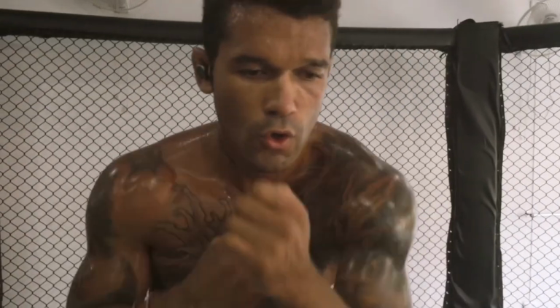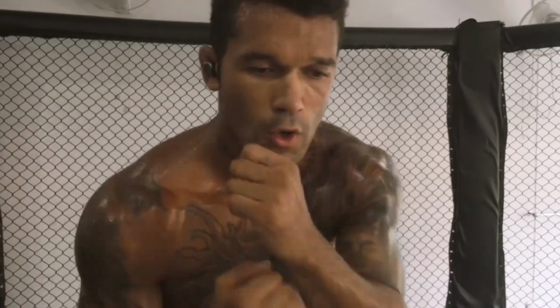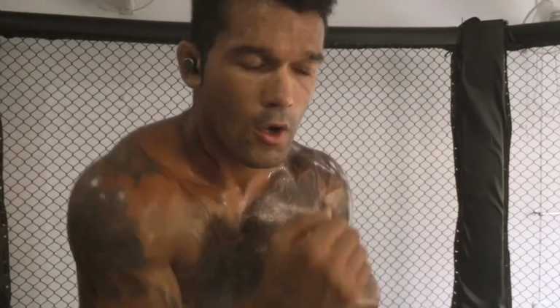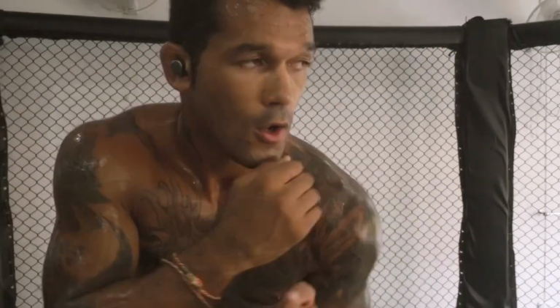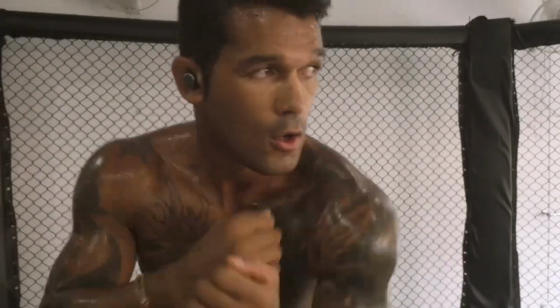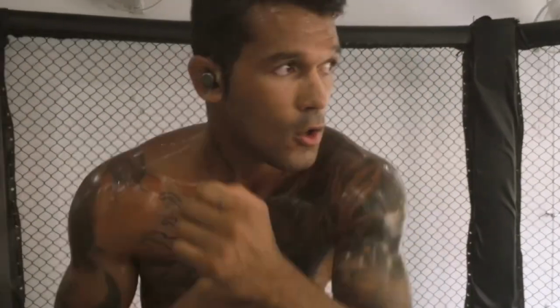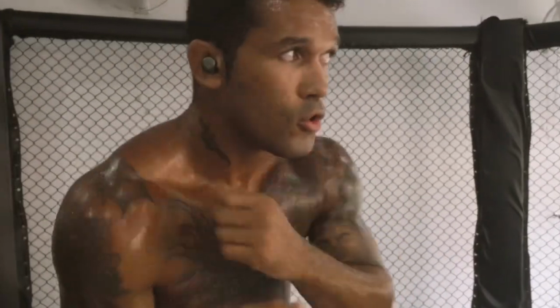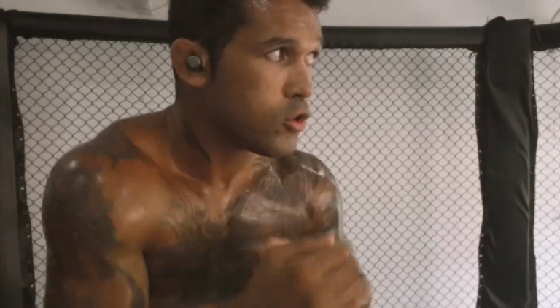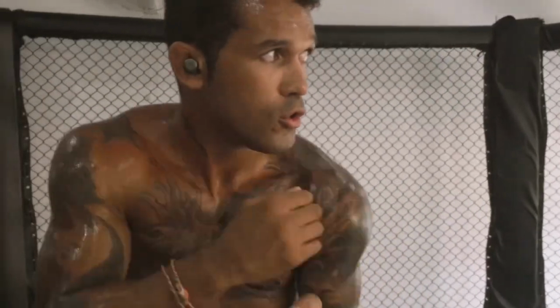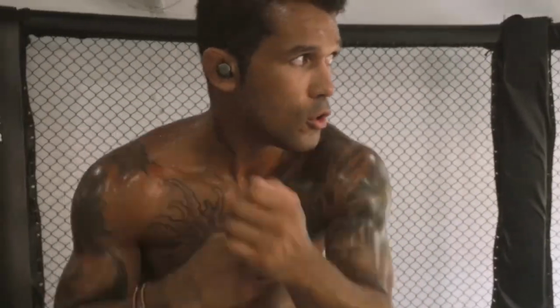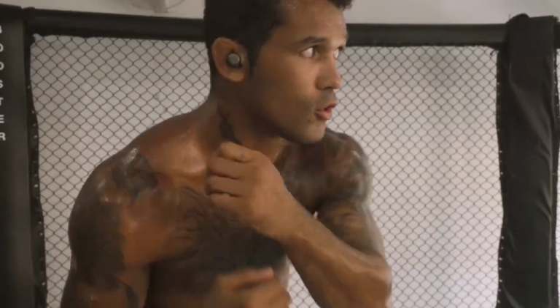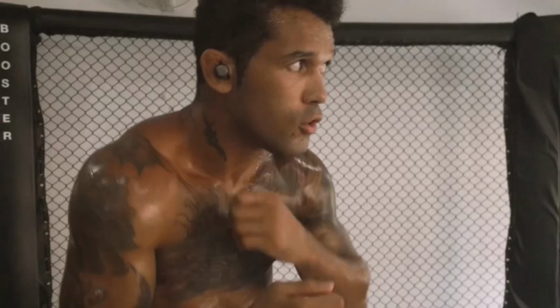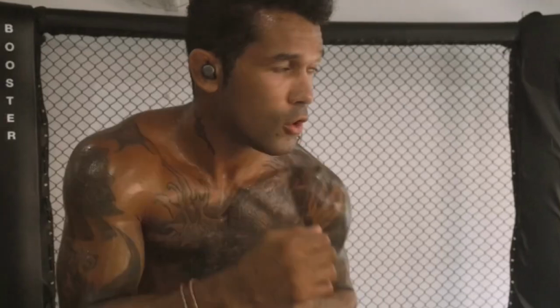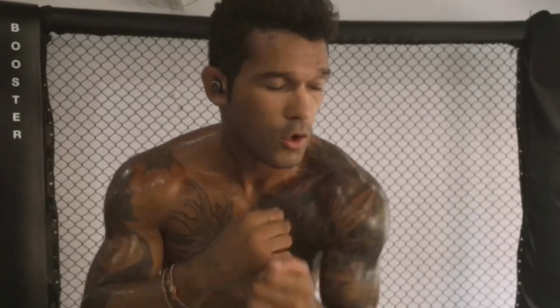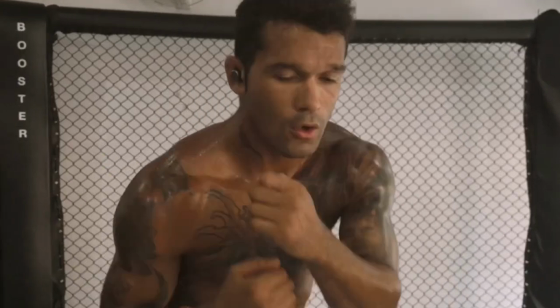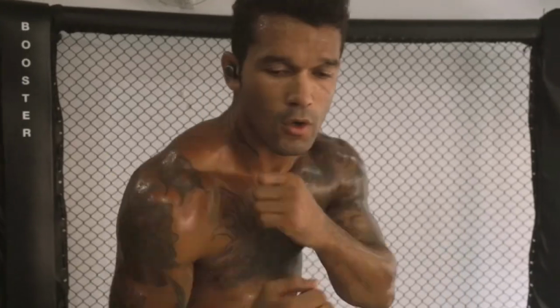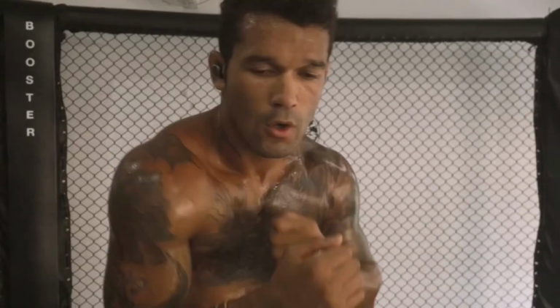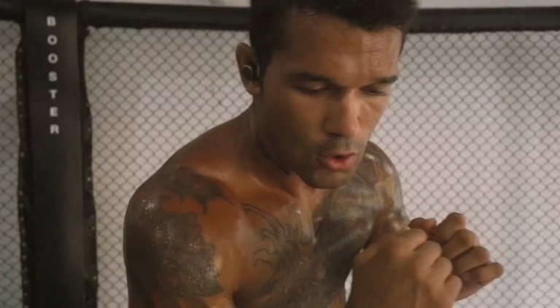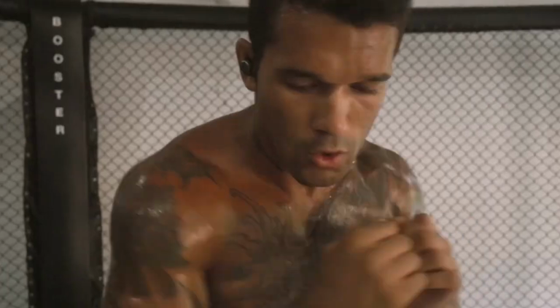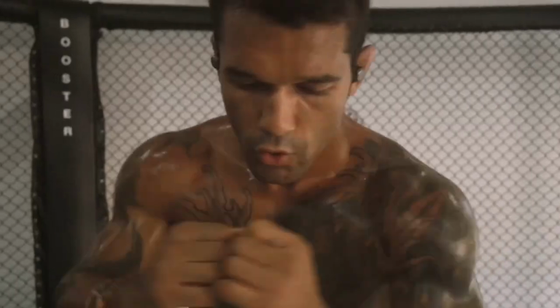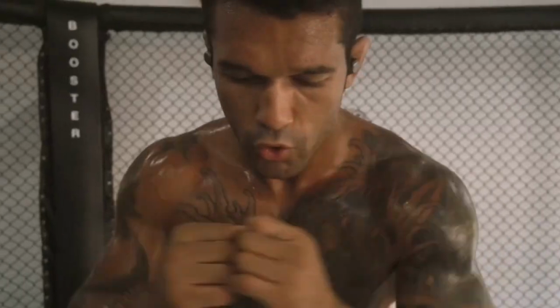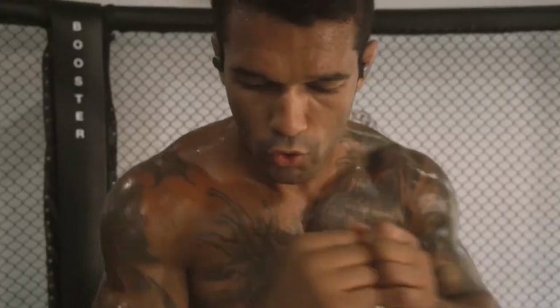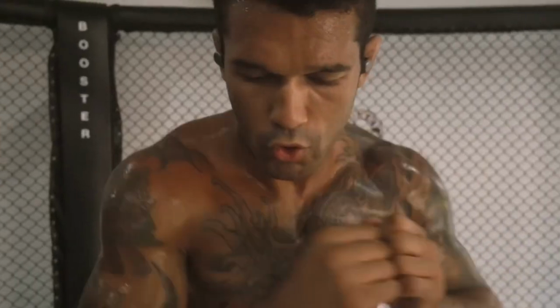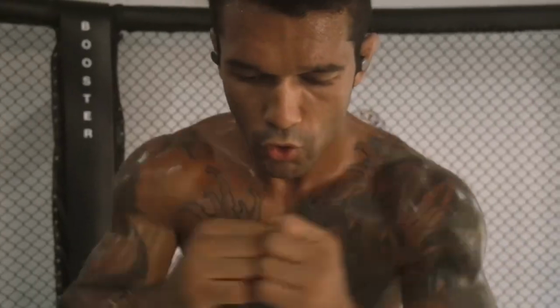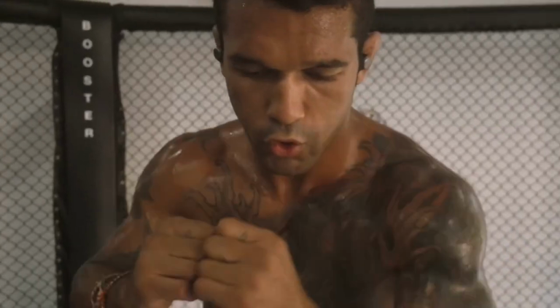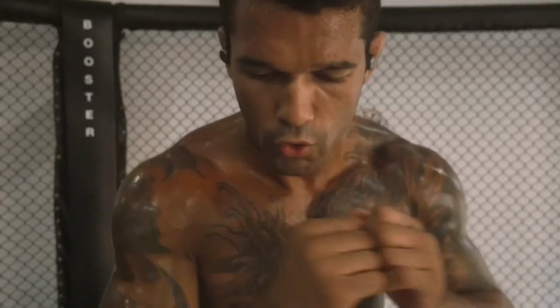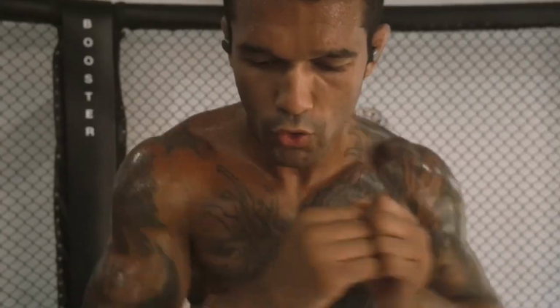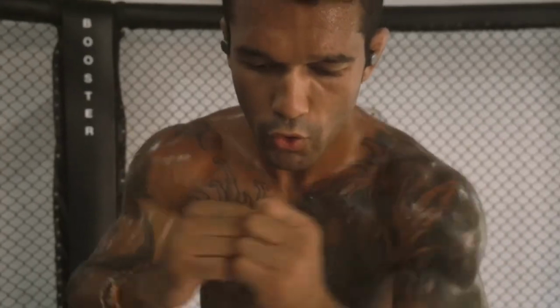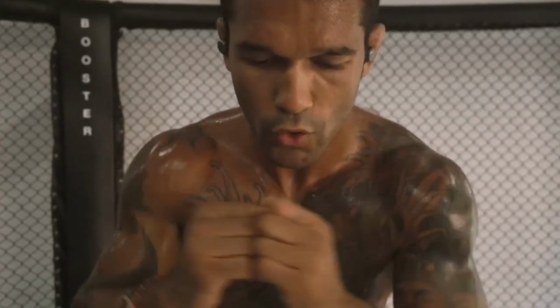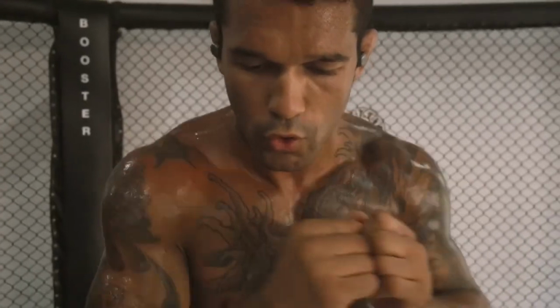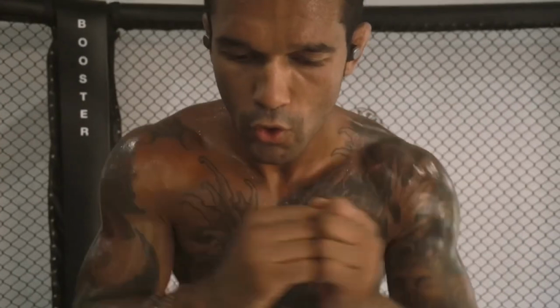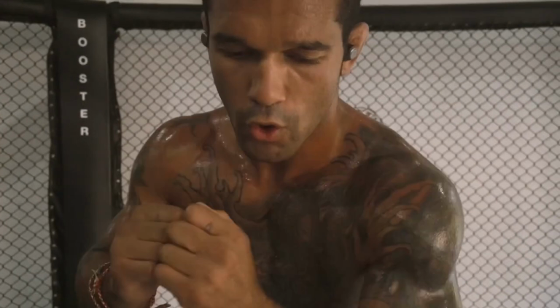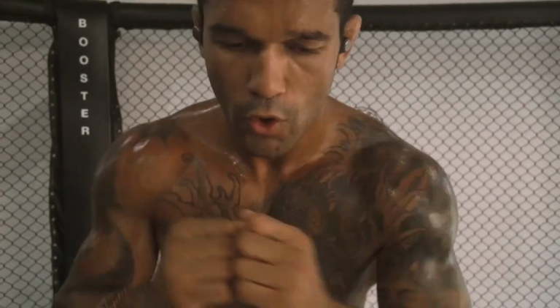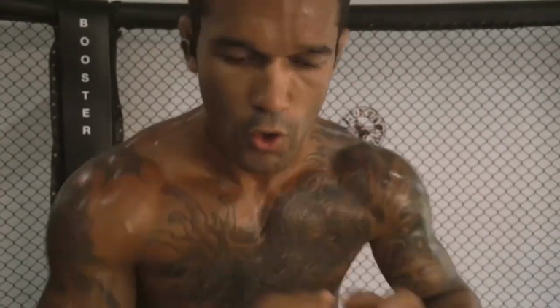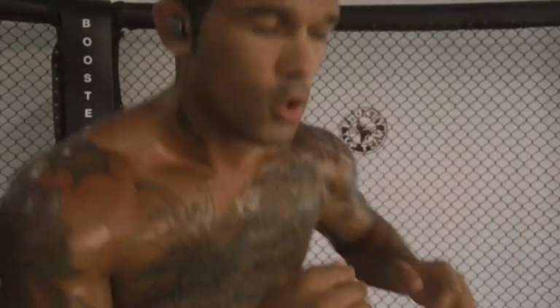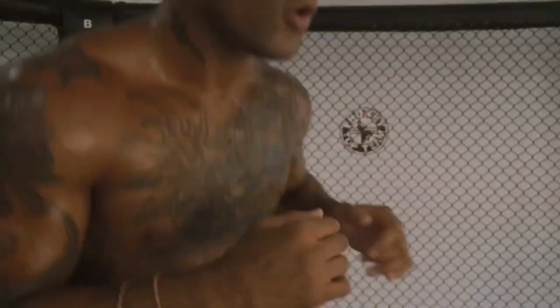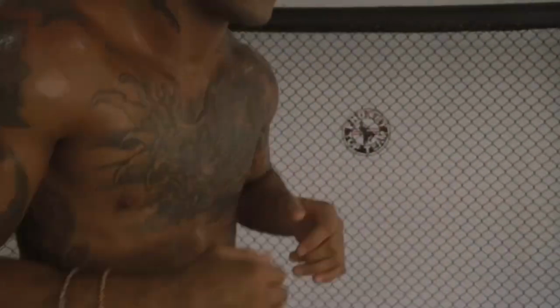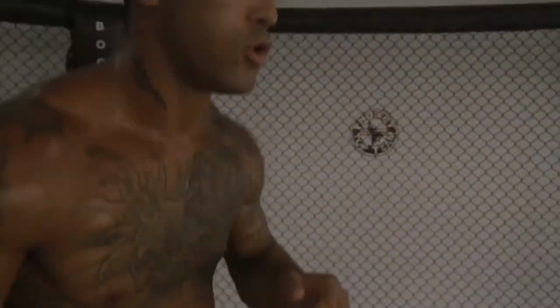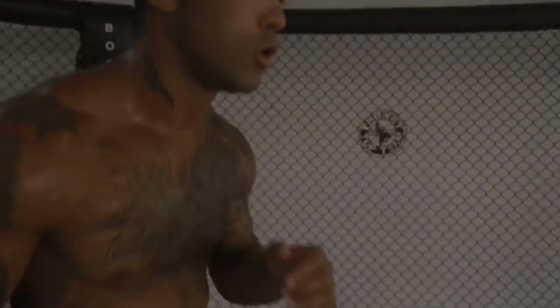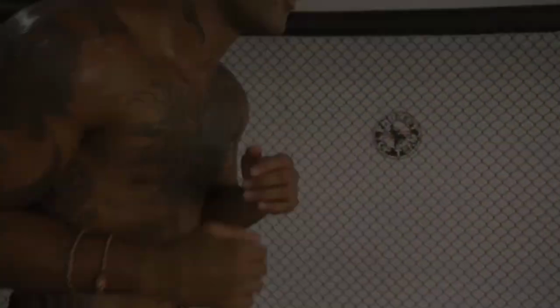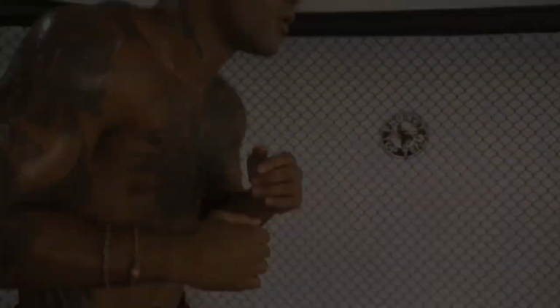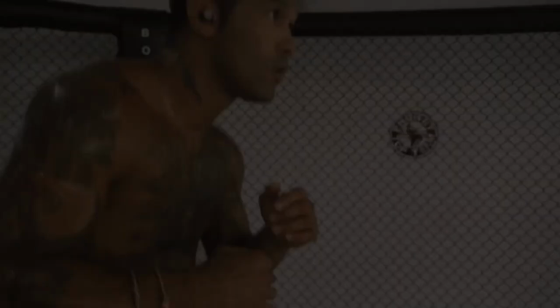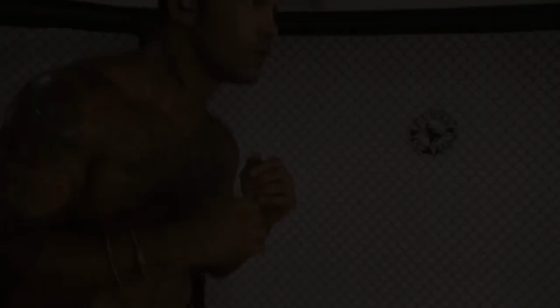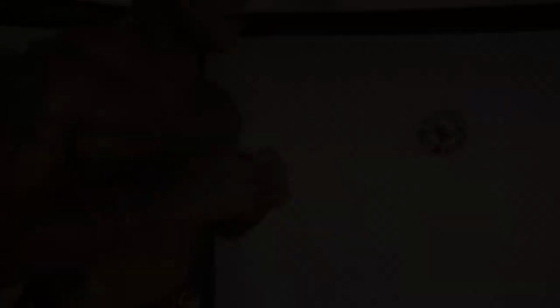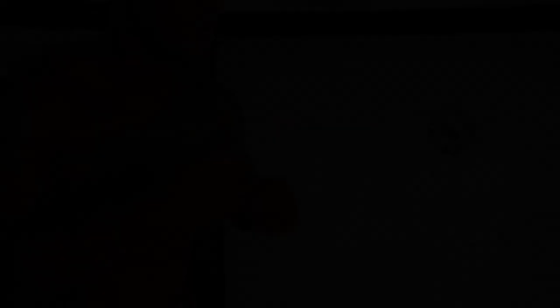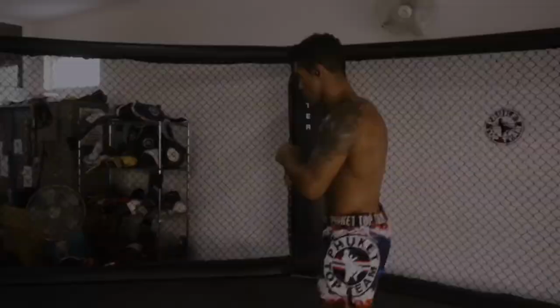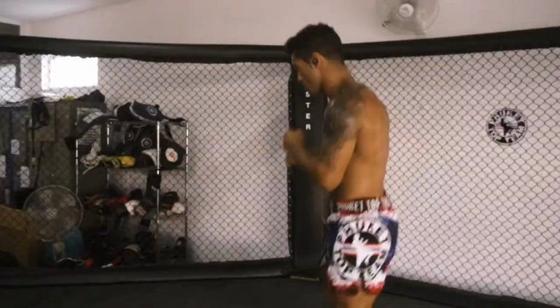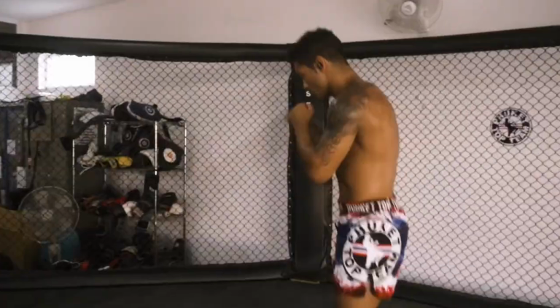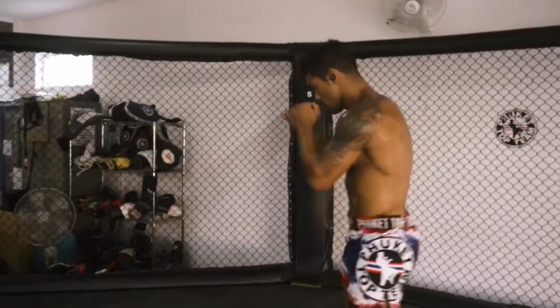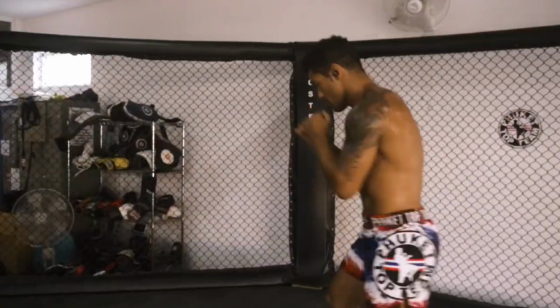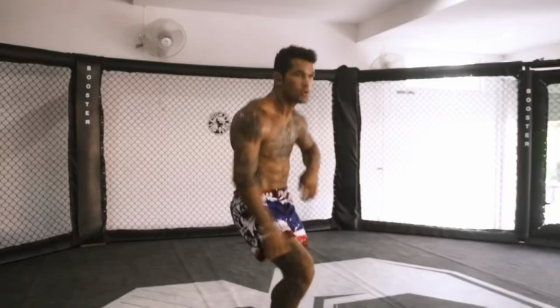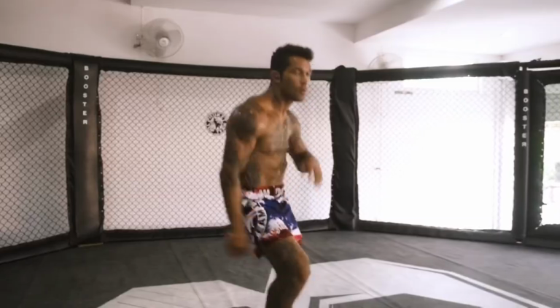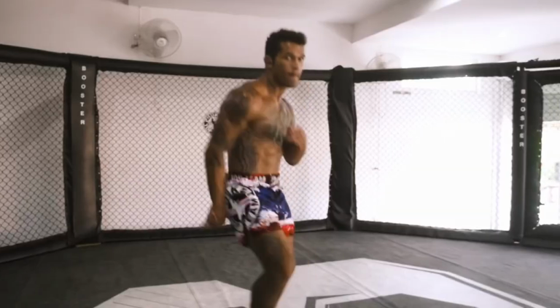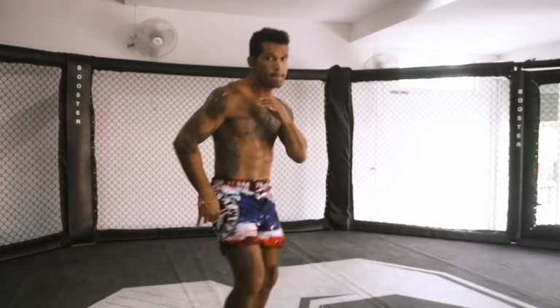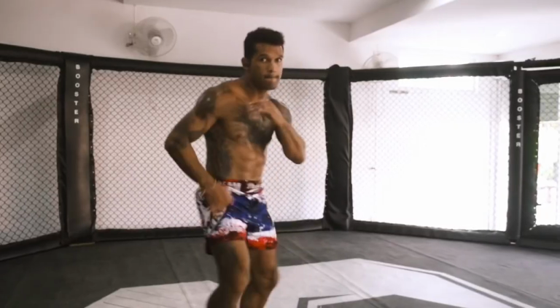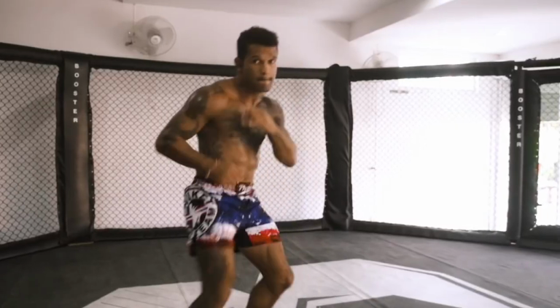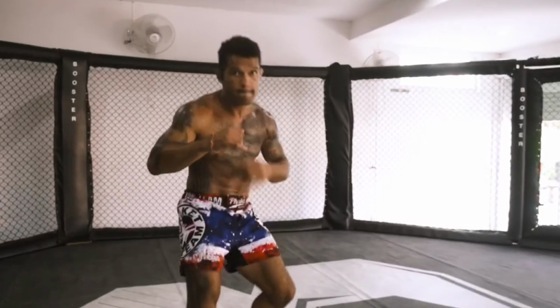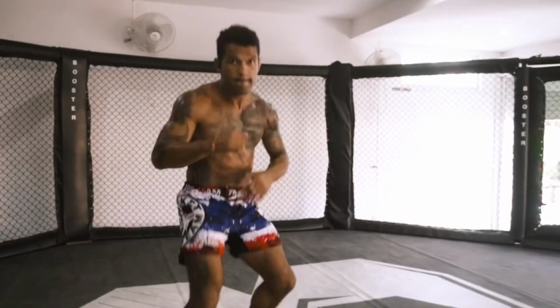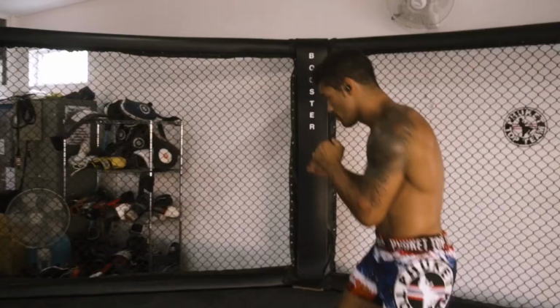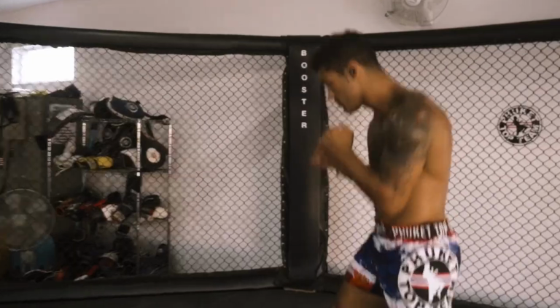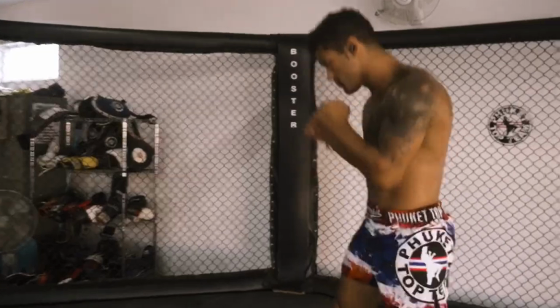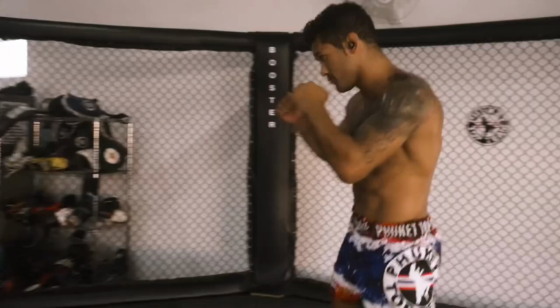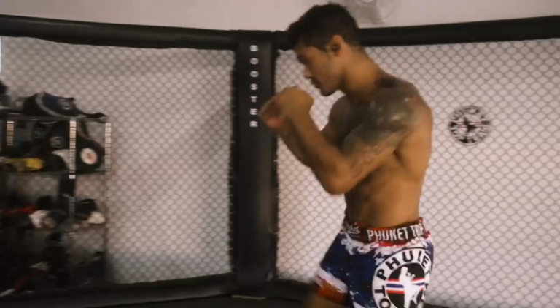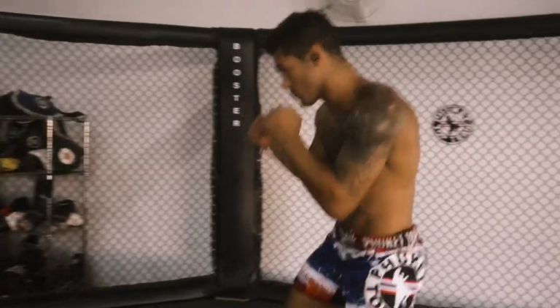Just getting a sweat on, making sure I'm nice and loose, light on my feet, just throwing out some nice light punches.